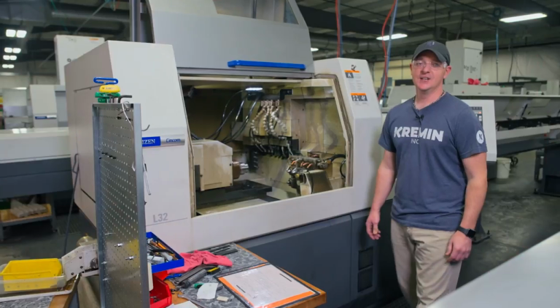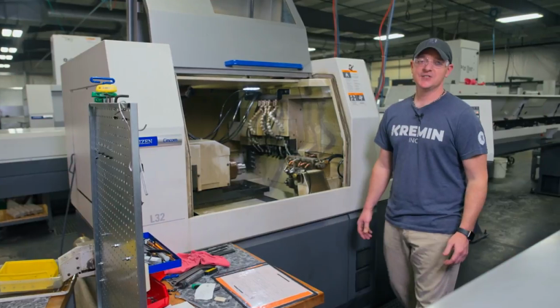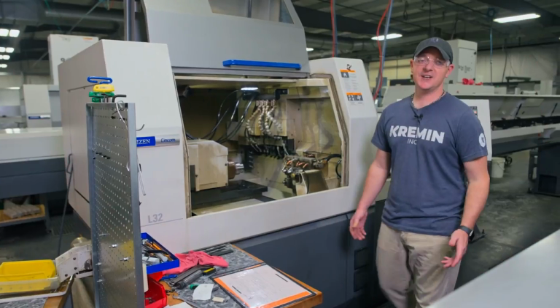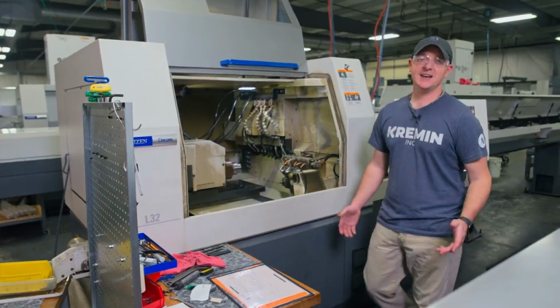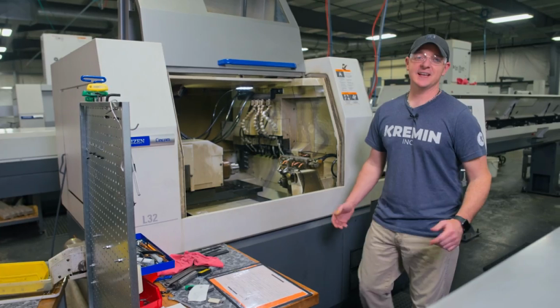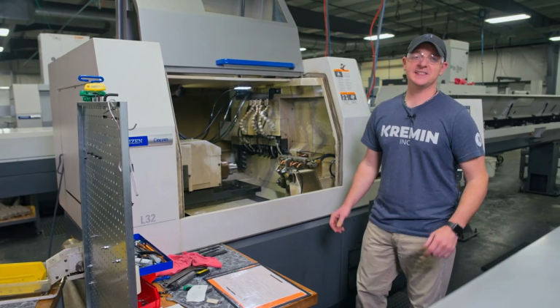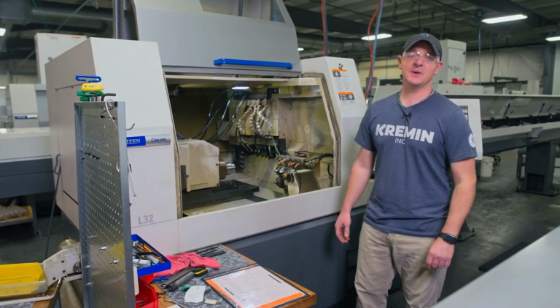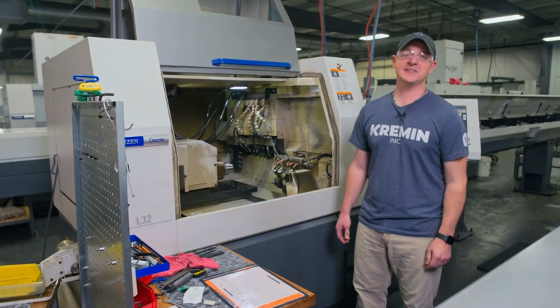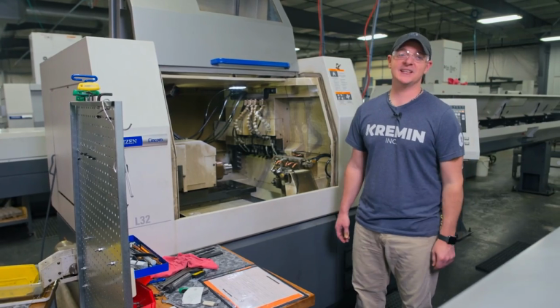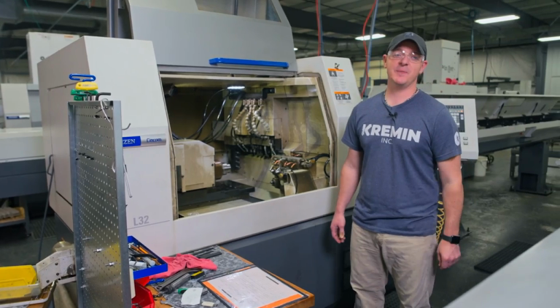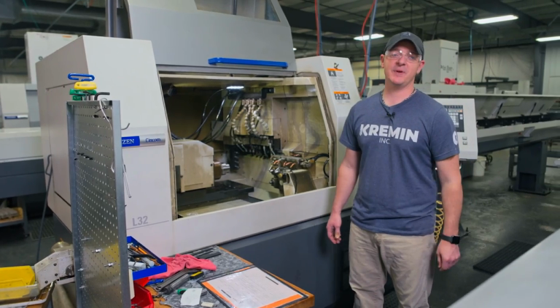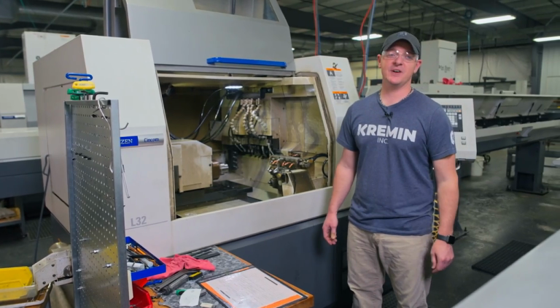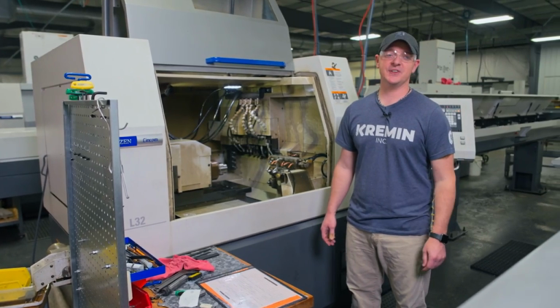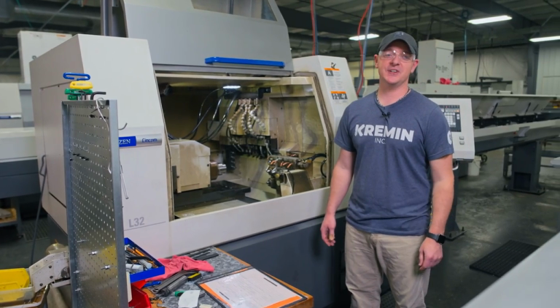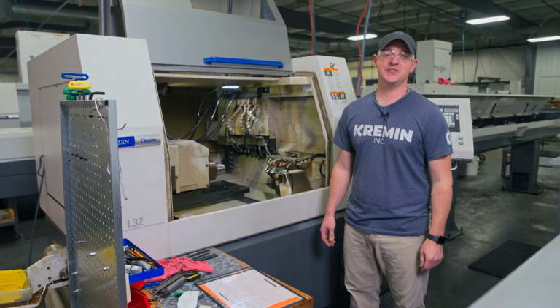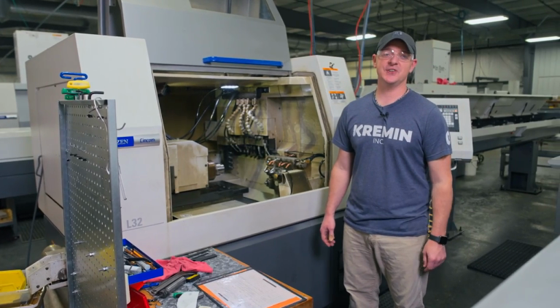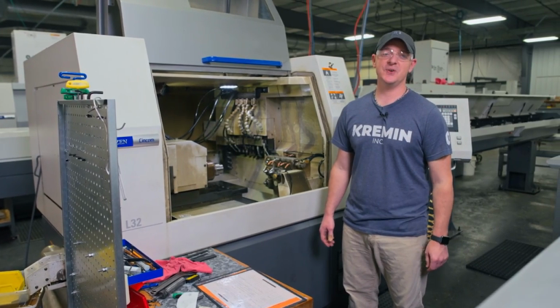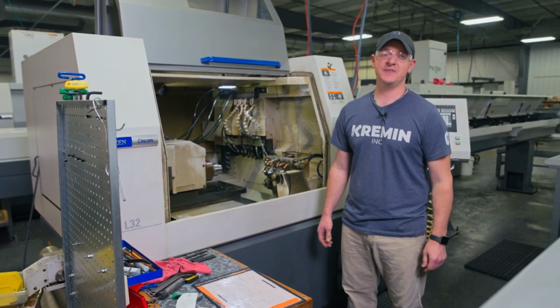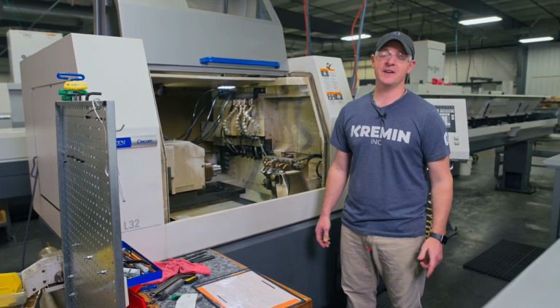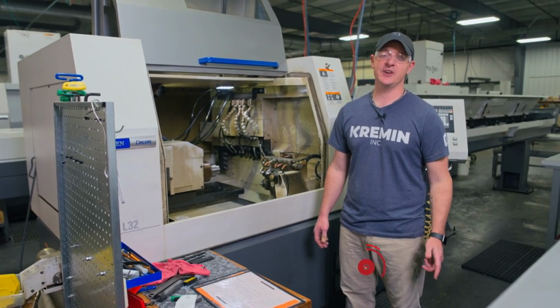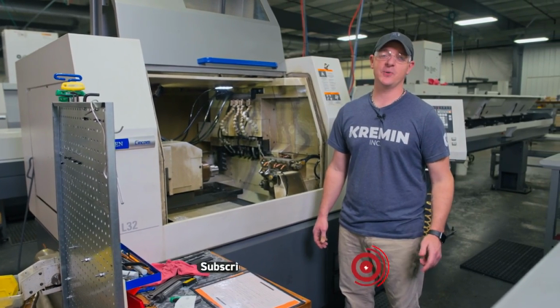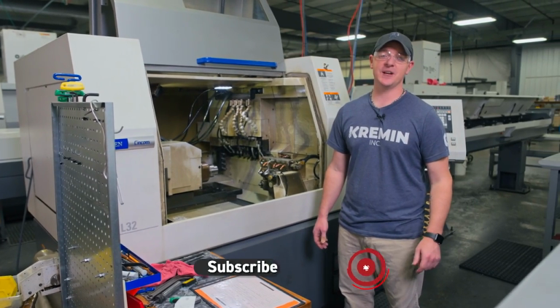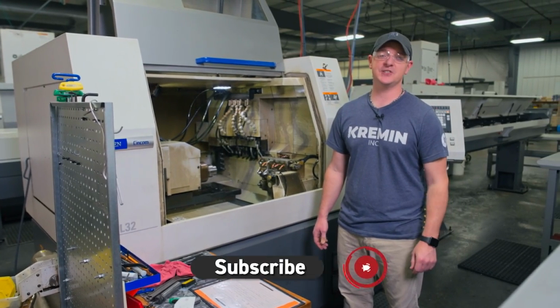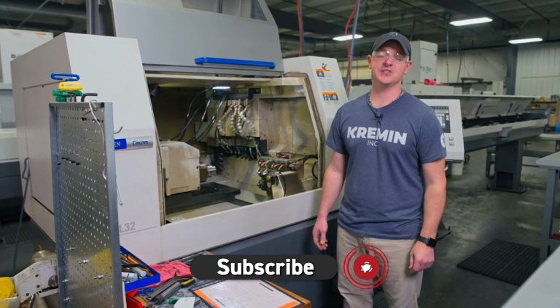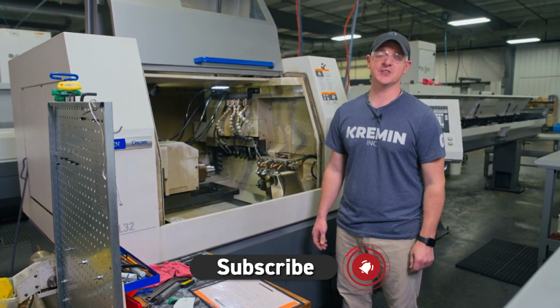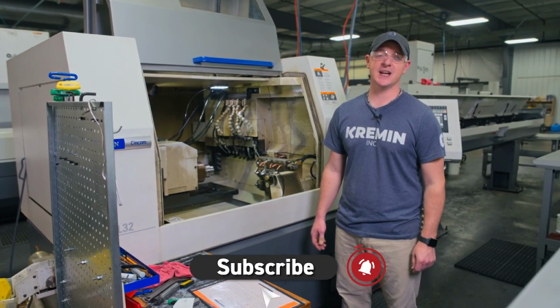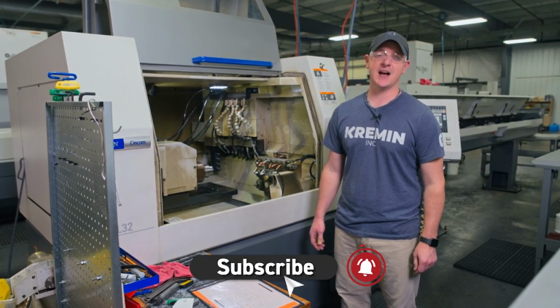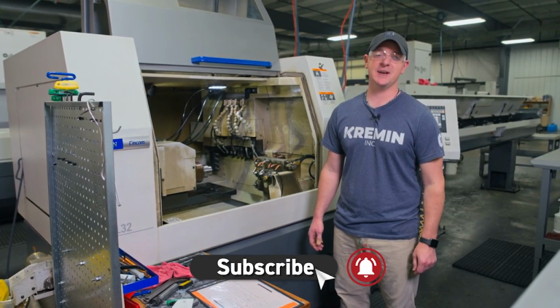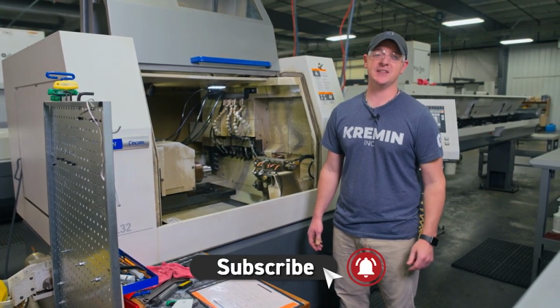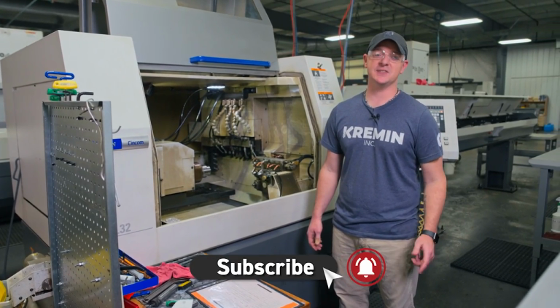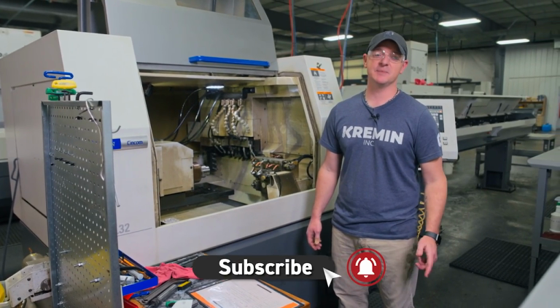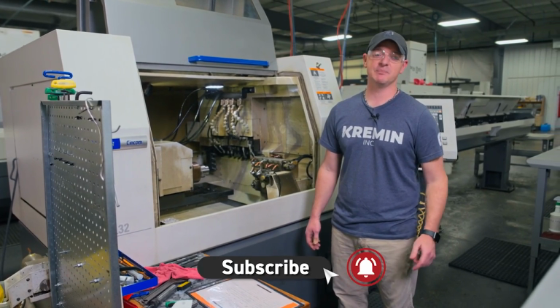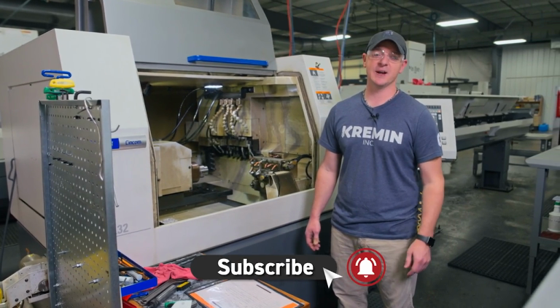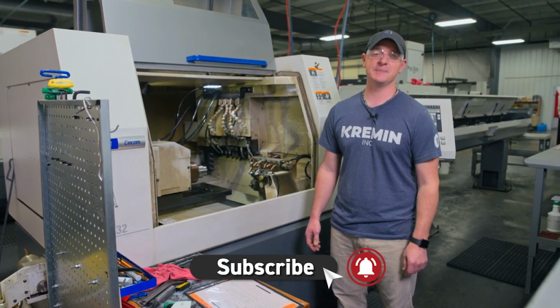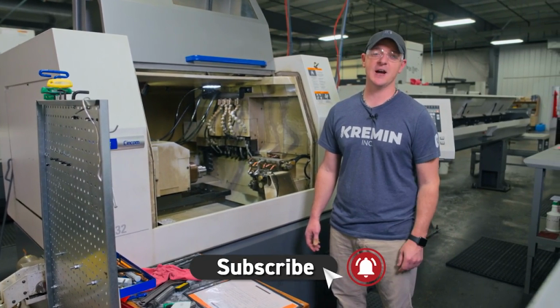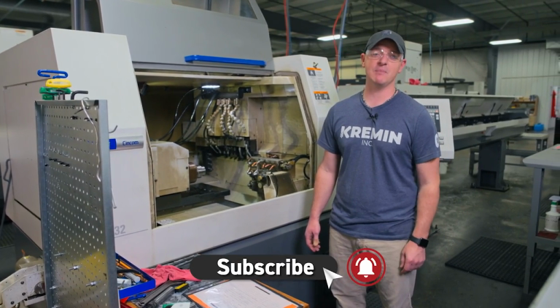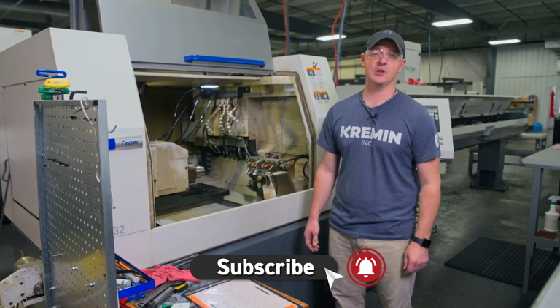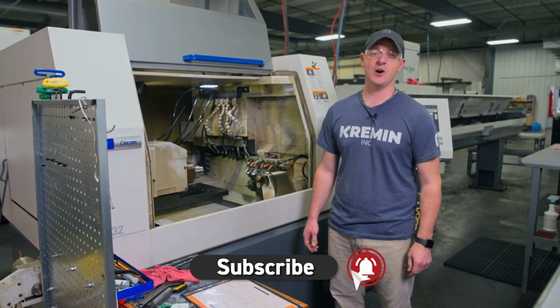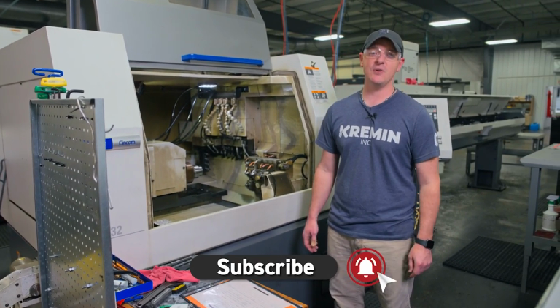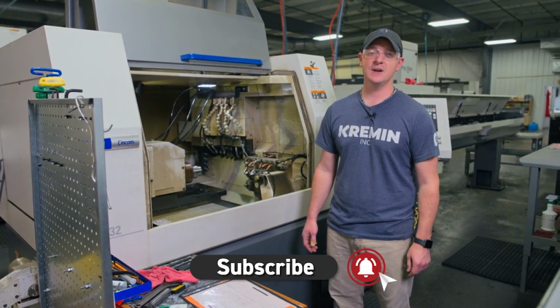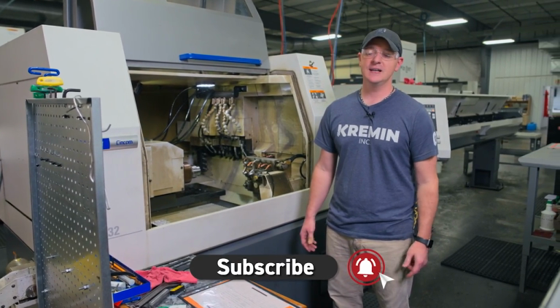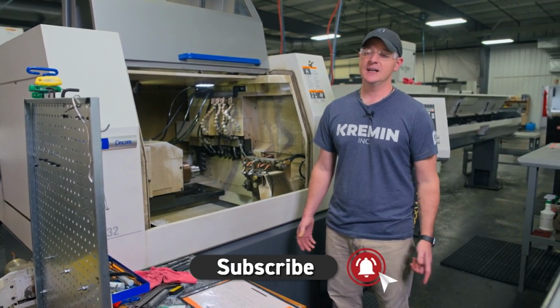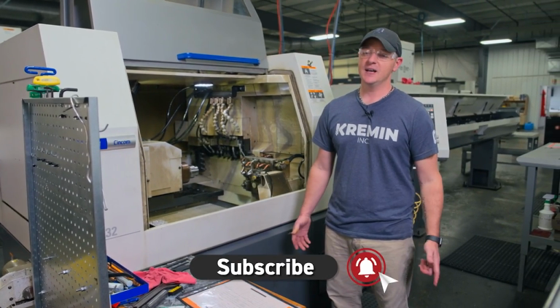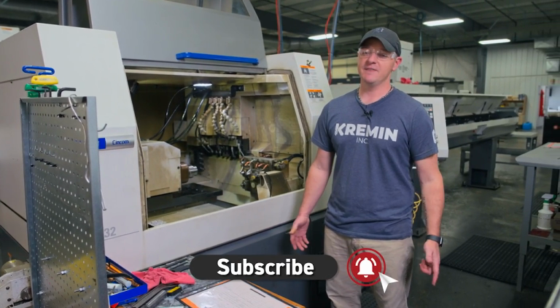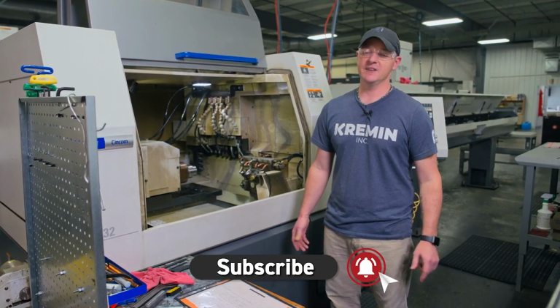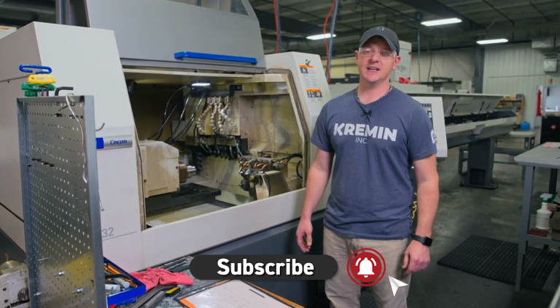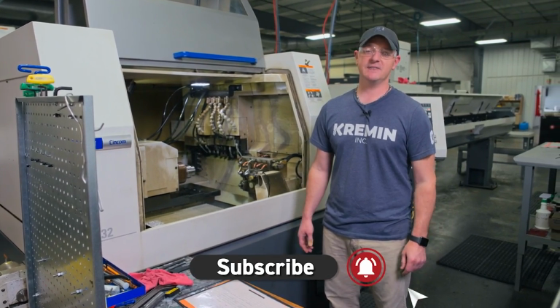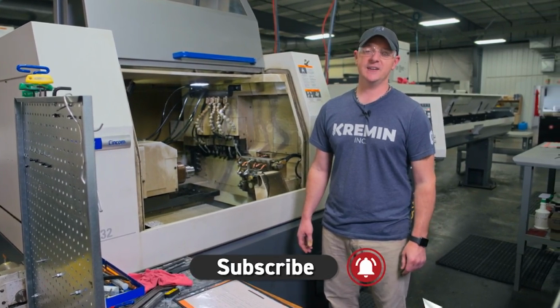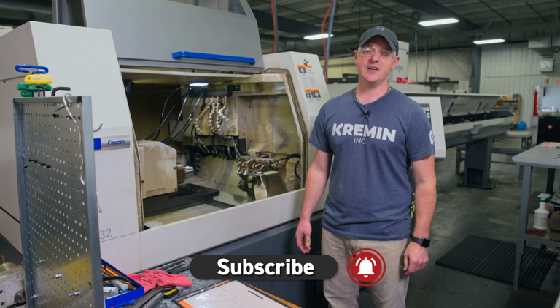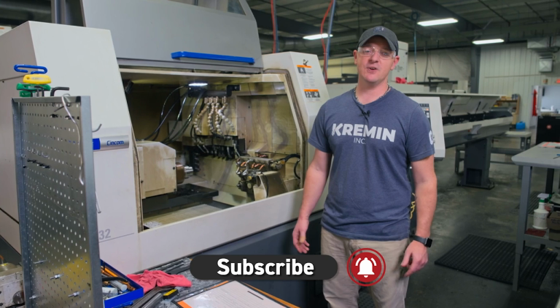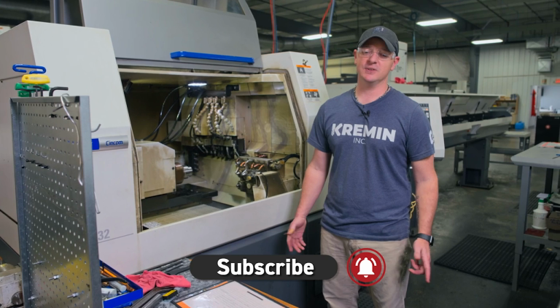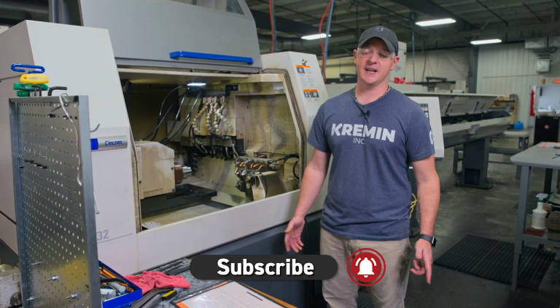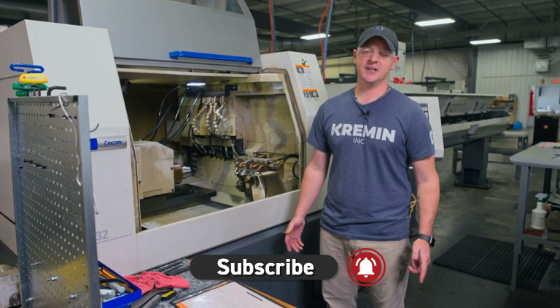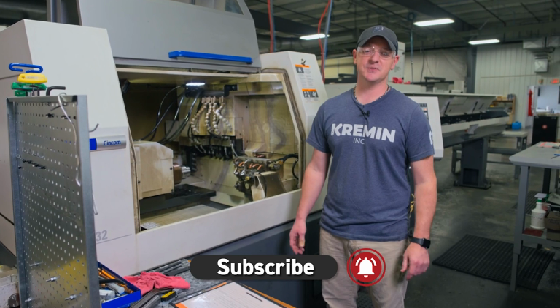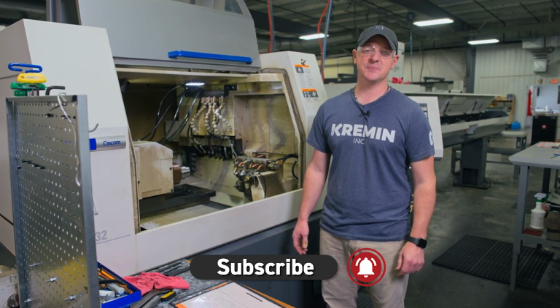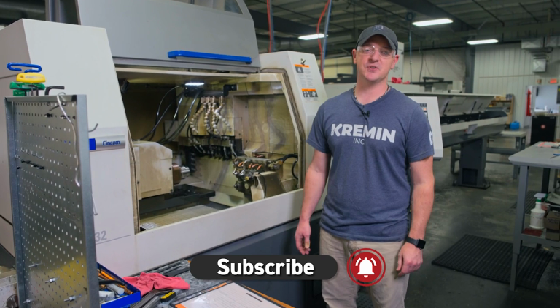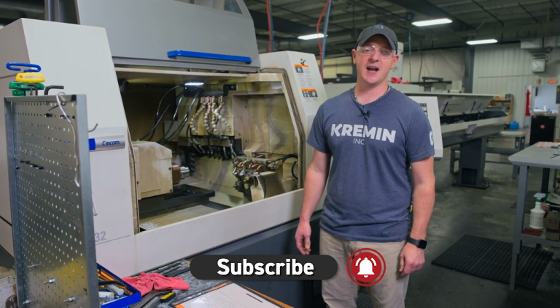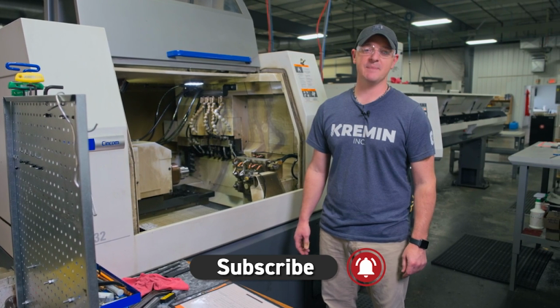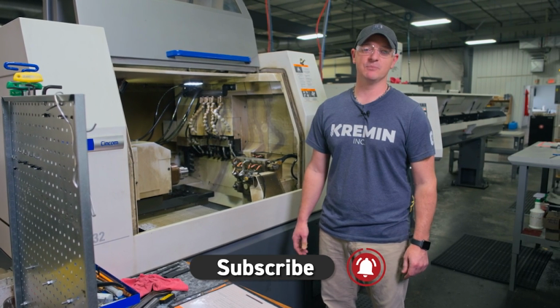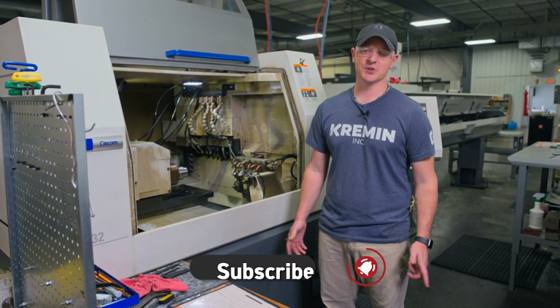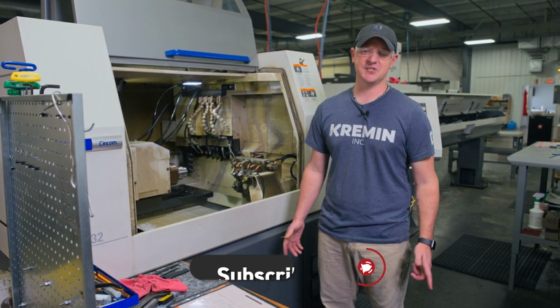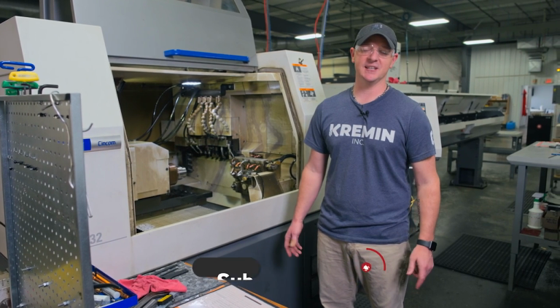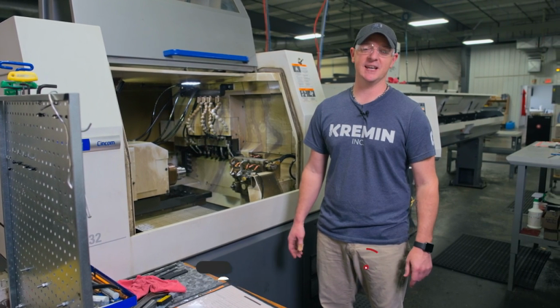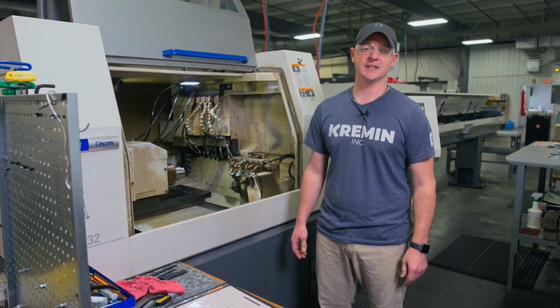That's how we set up our L32. If you have any questions or comments, drop them down below. If you like the video, like and subscribe. We'll see you later.